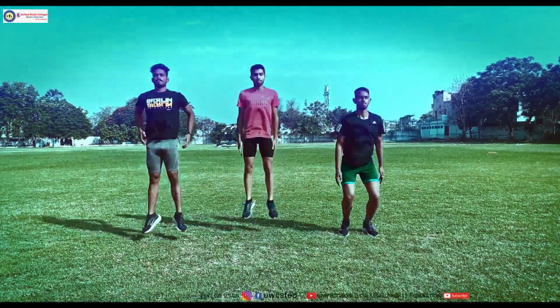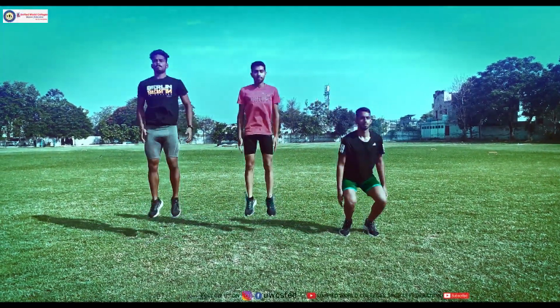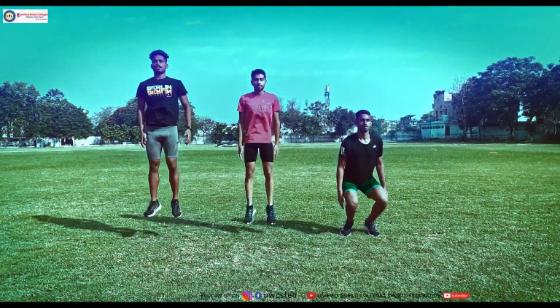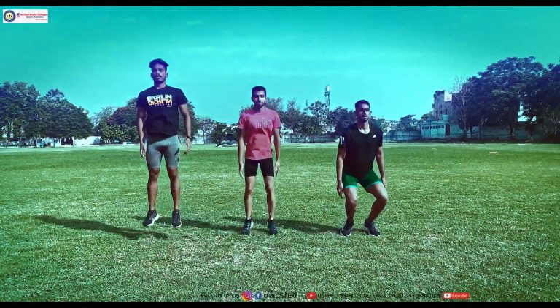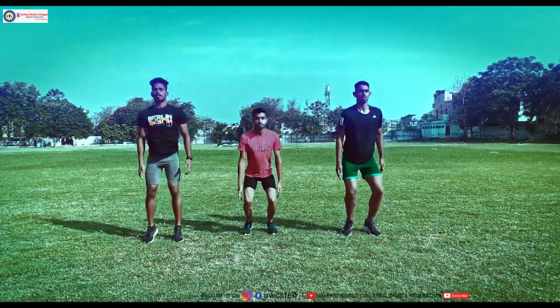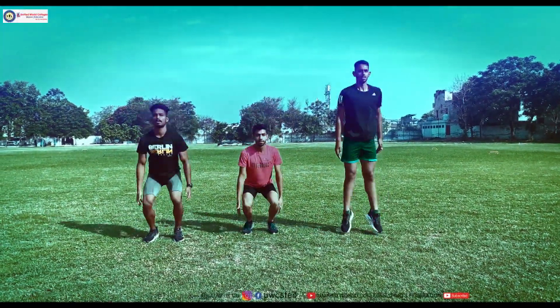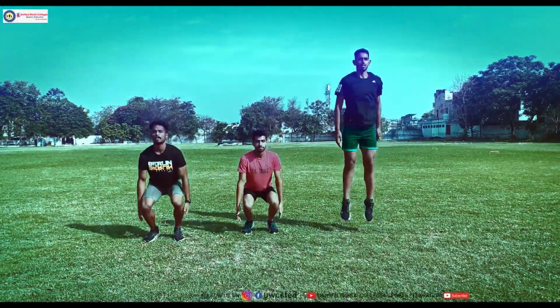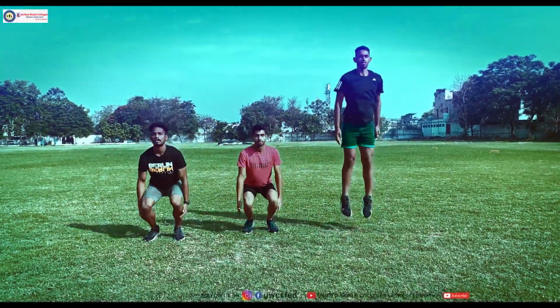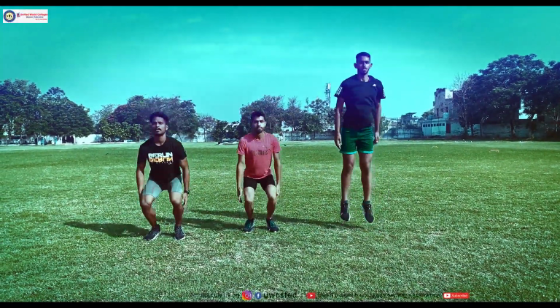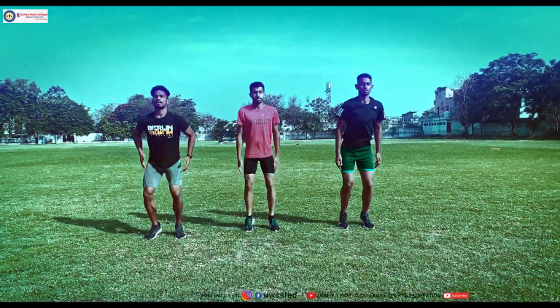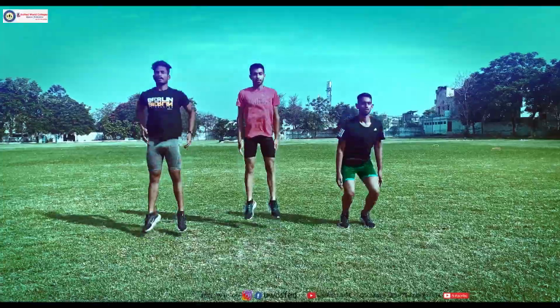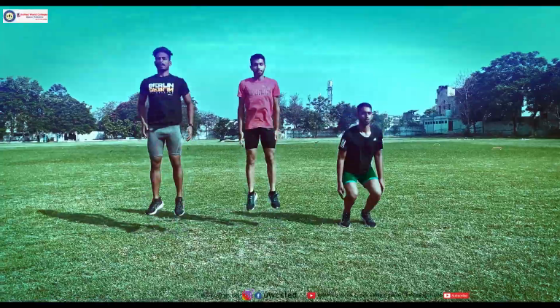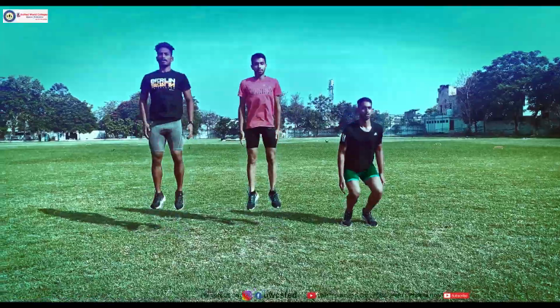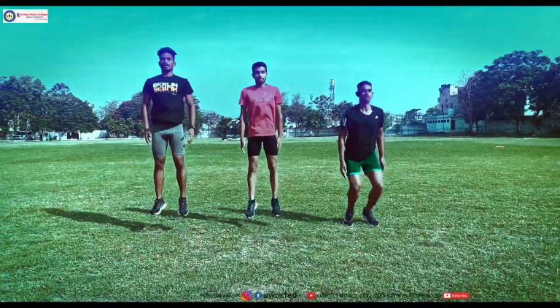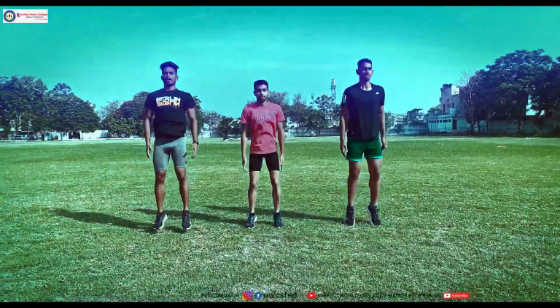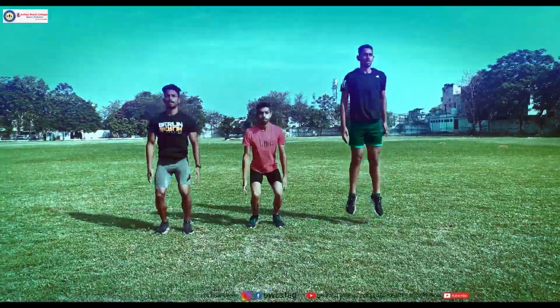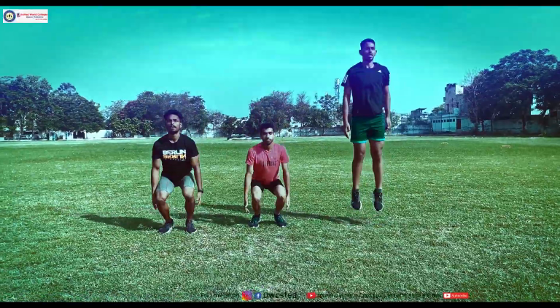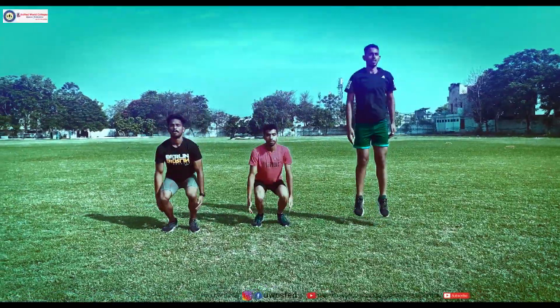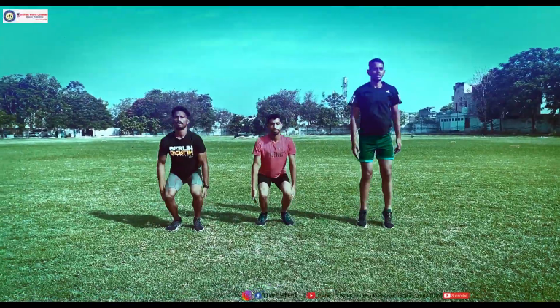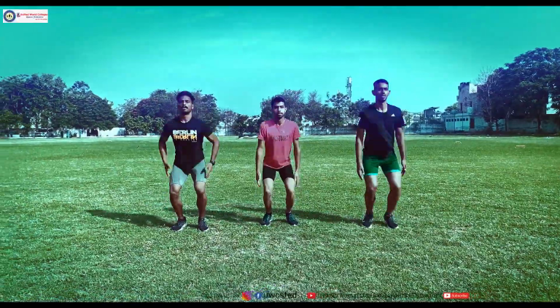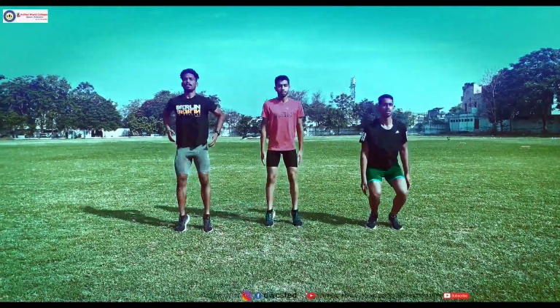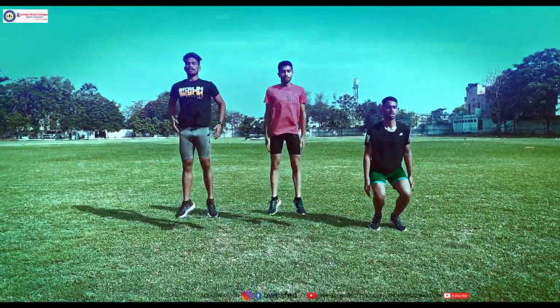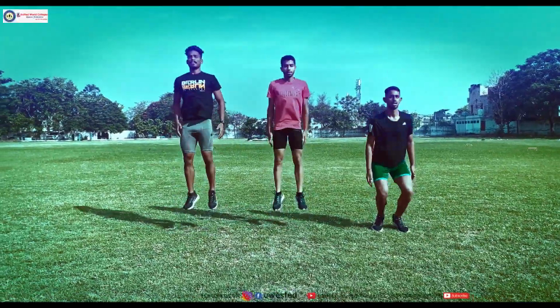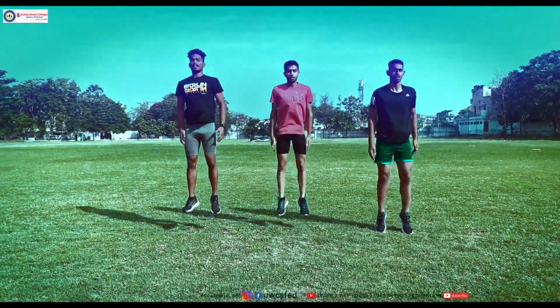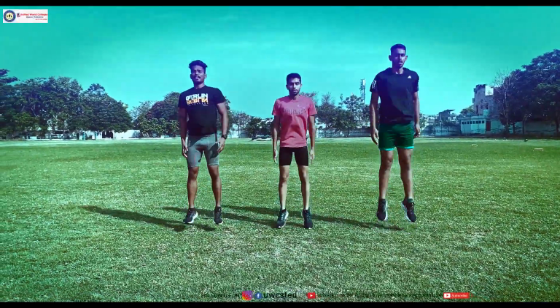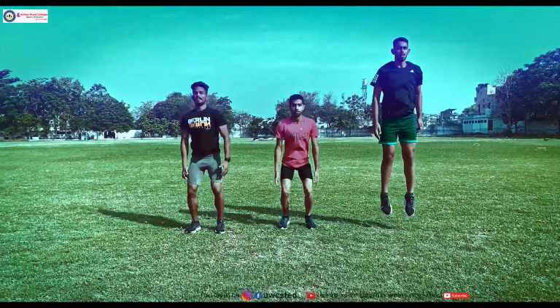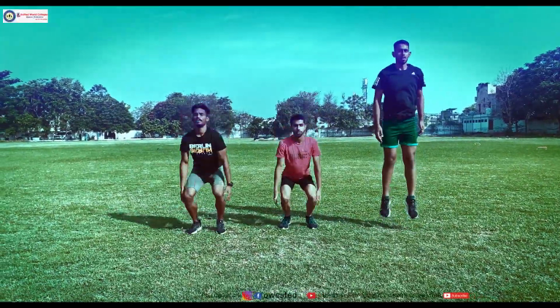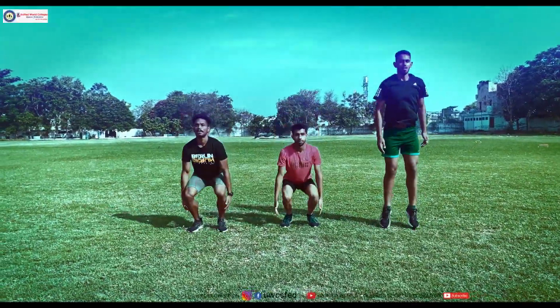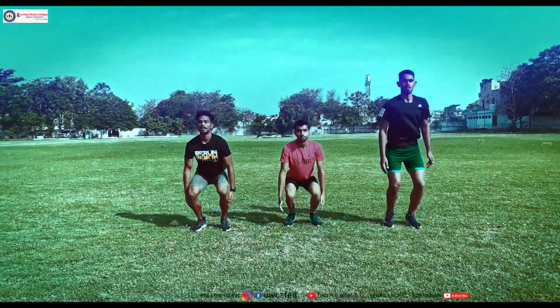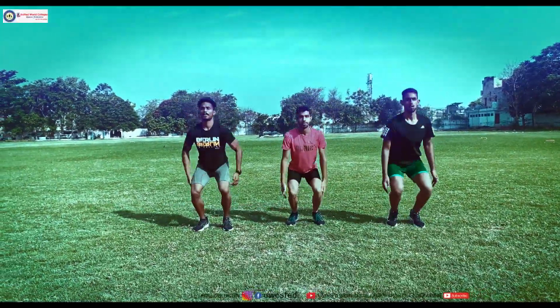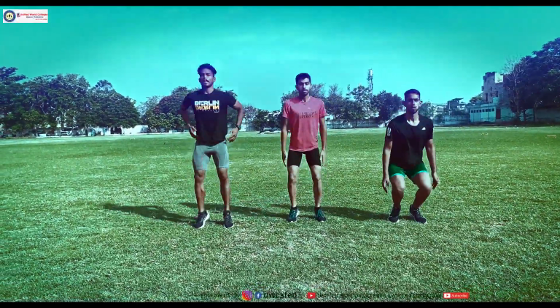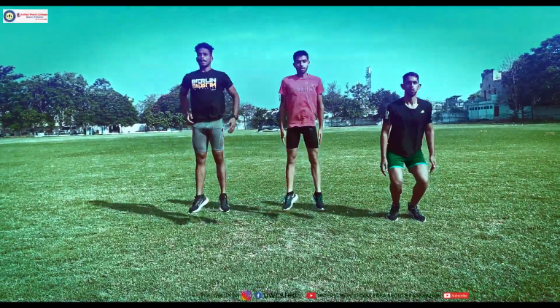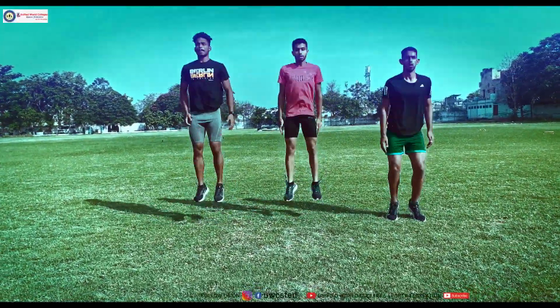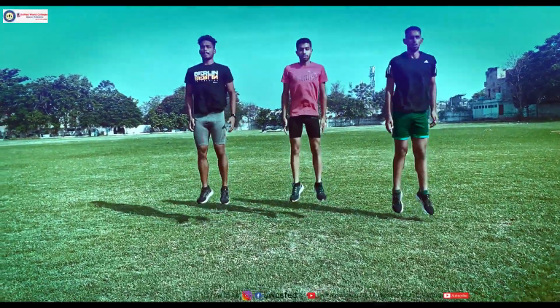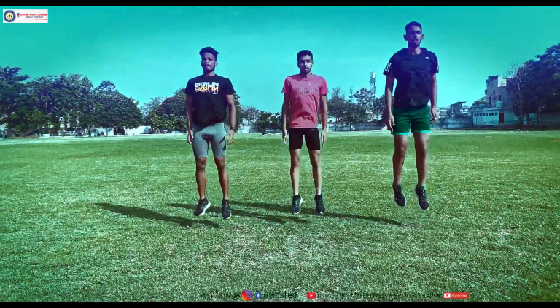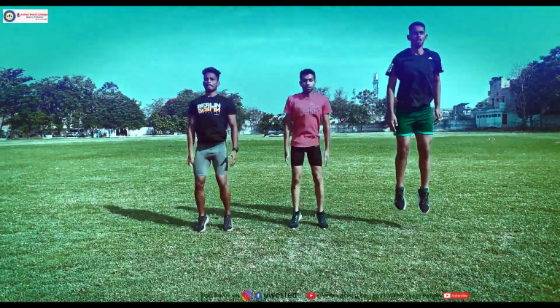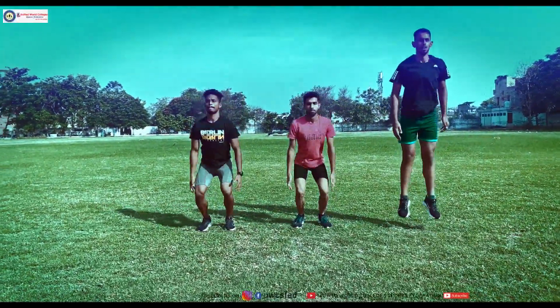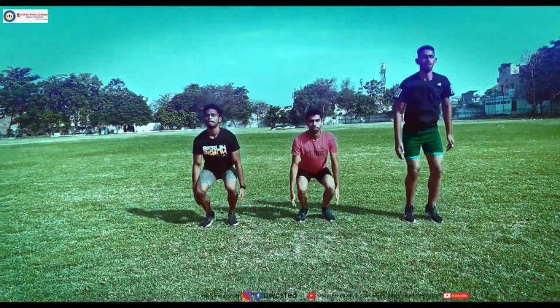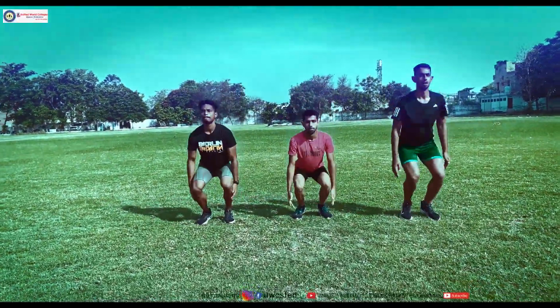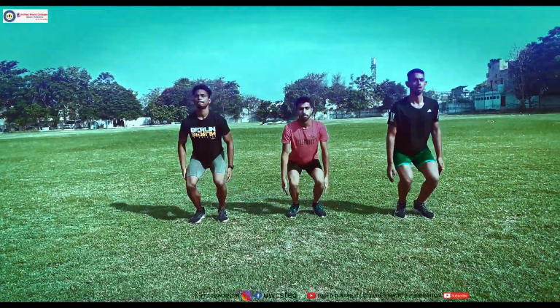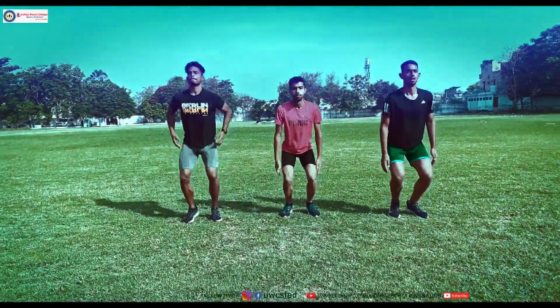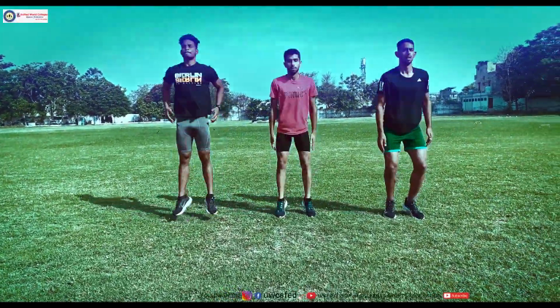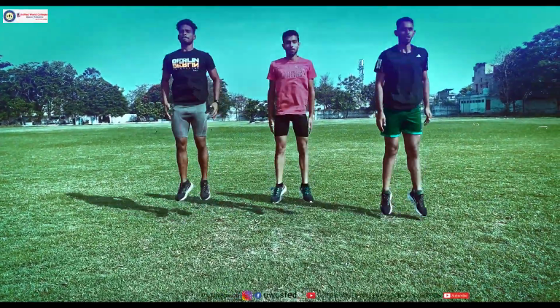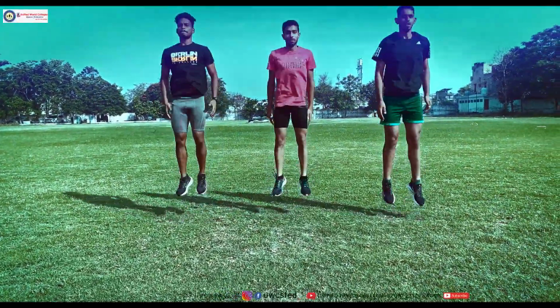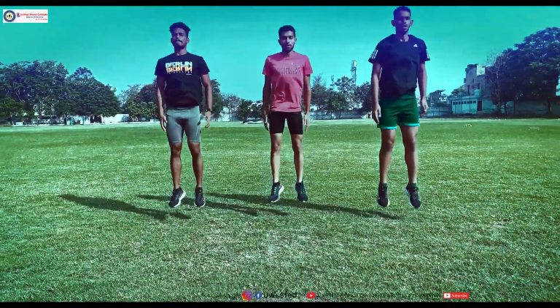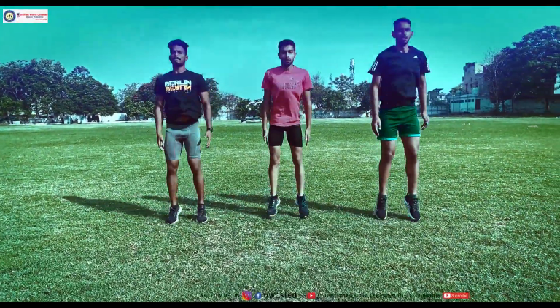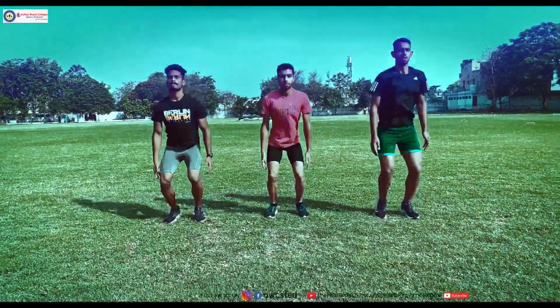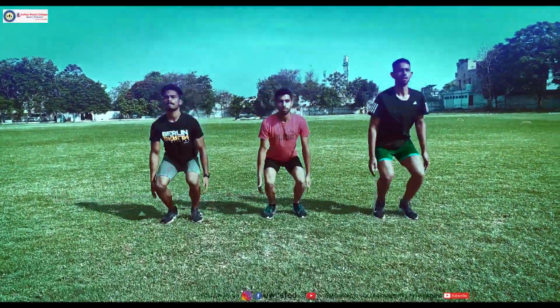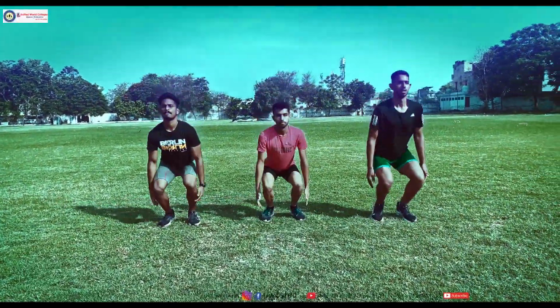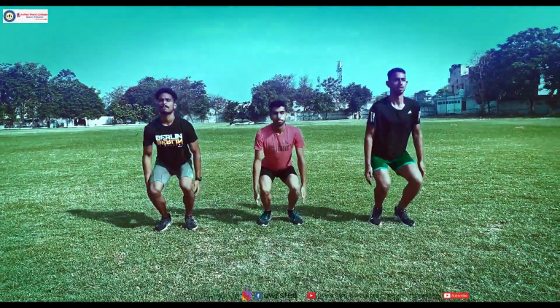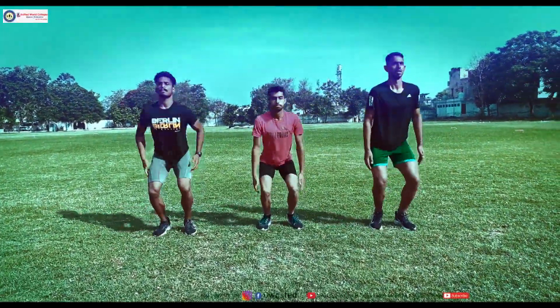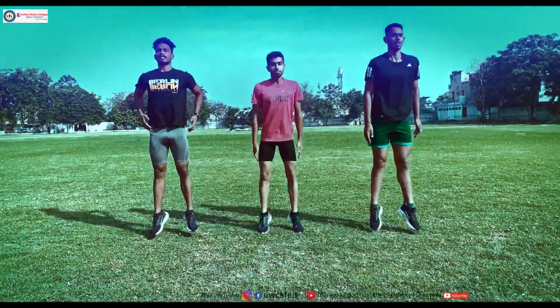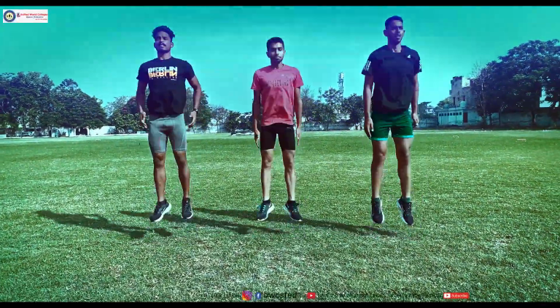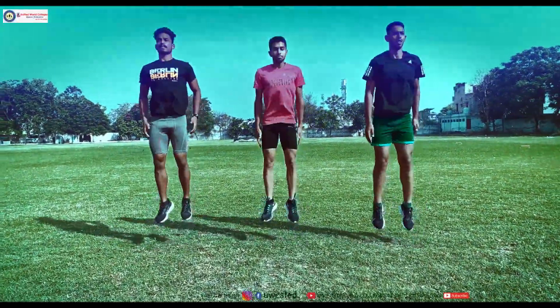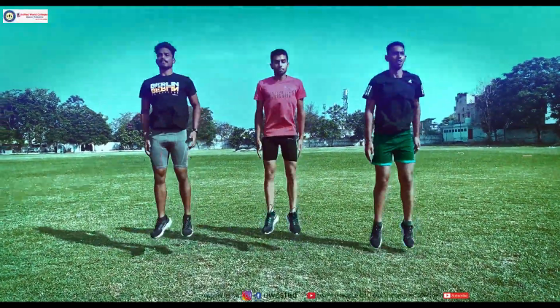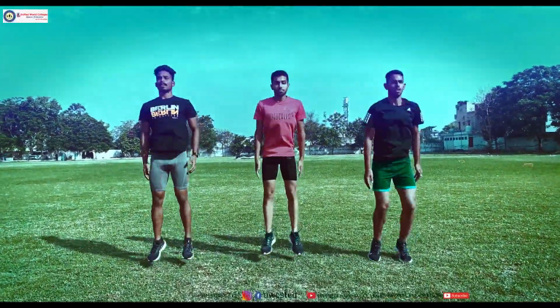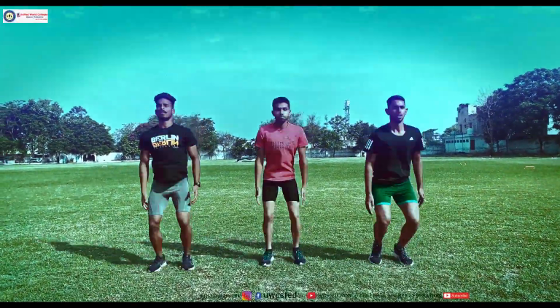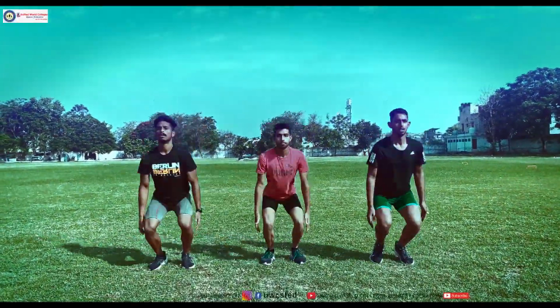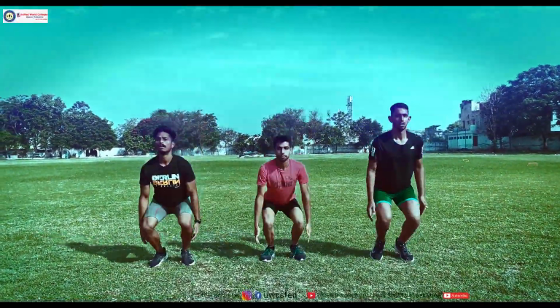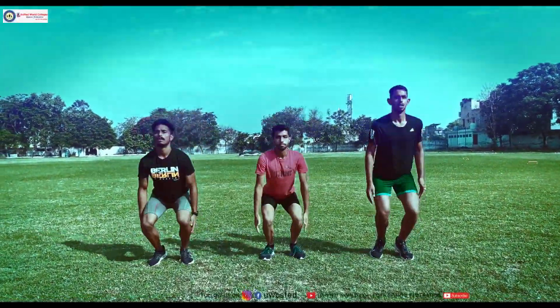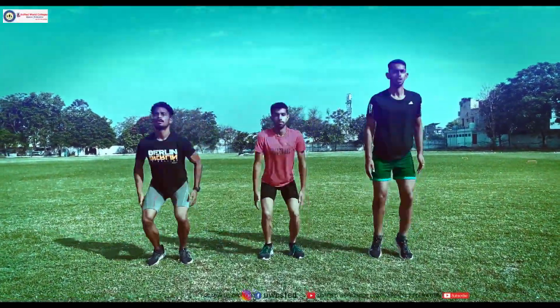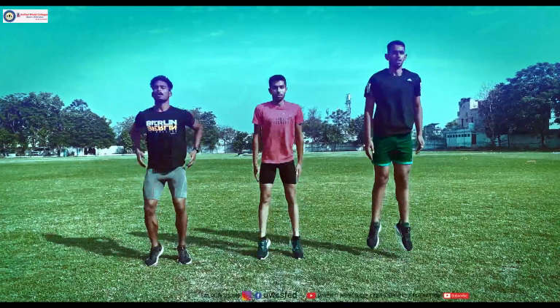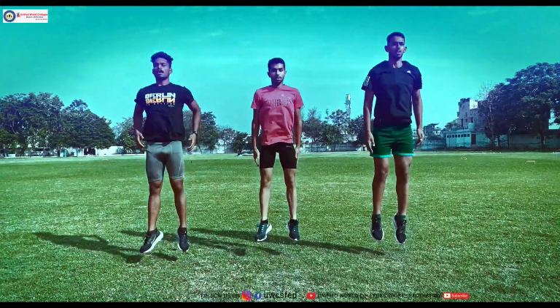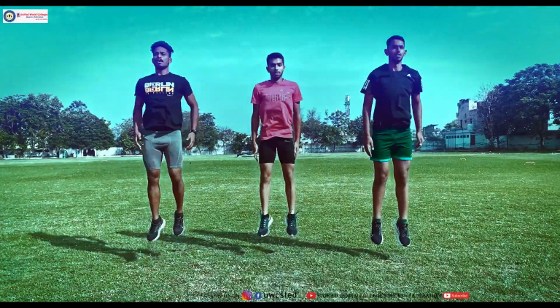Mostly the lower body strength is built up in this exercise. As you can see, you are going down at least at a 45-degree angle and you are taking a vertical jump.